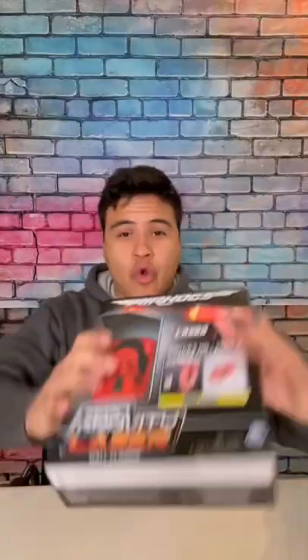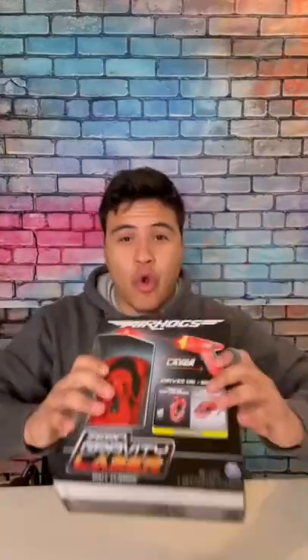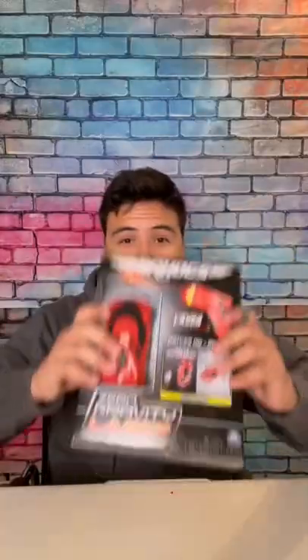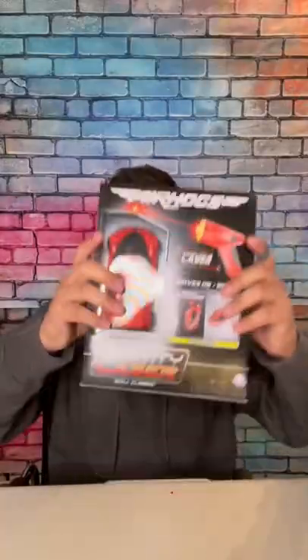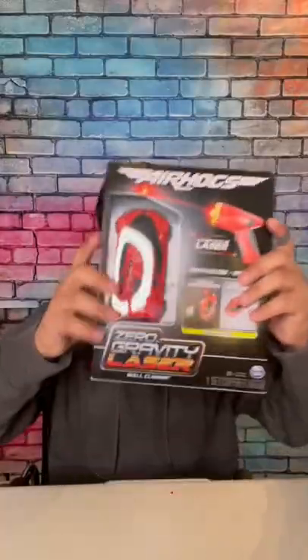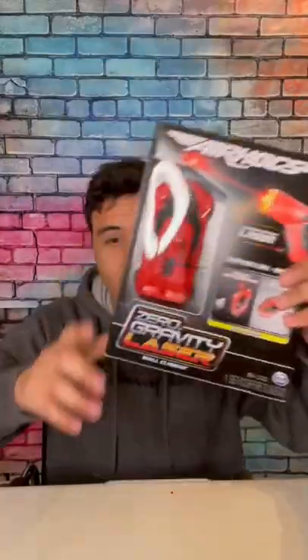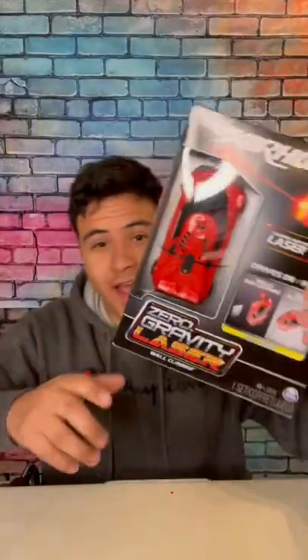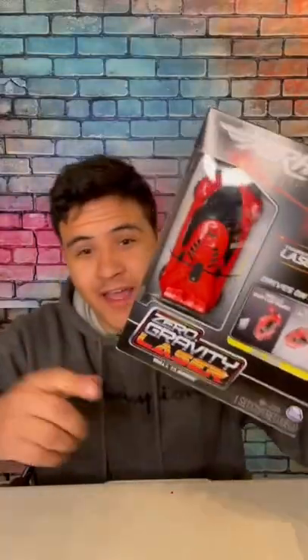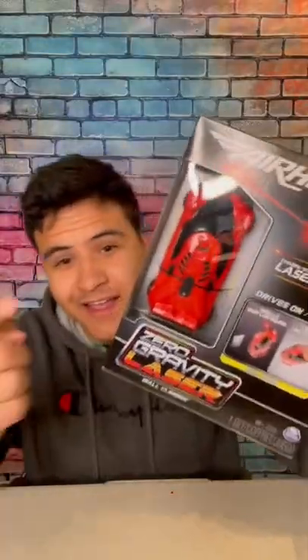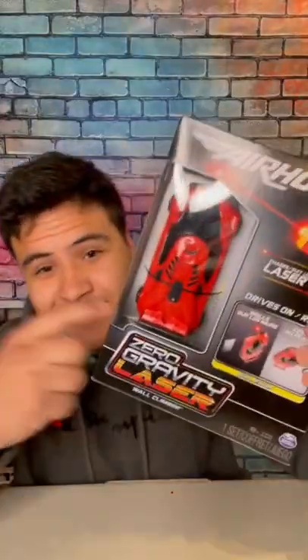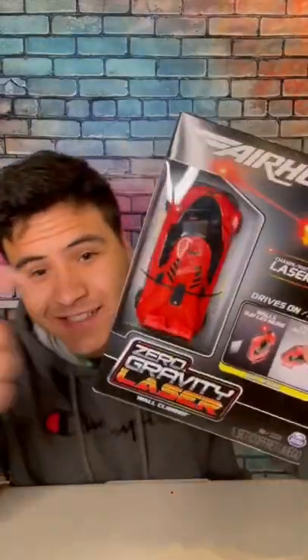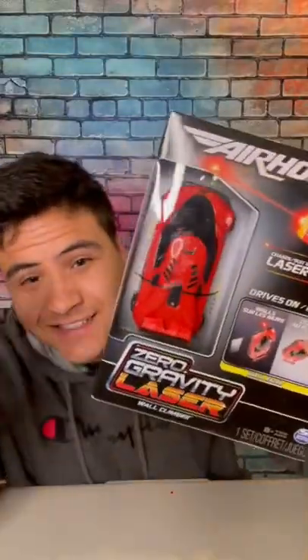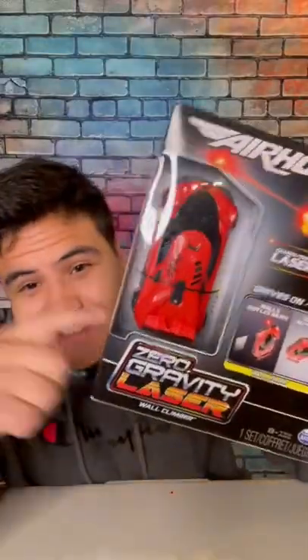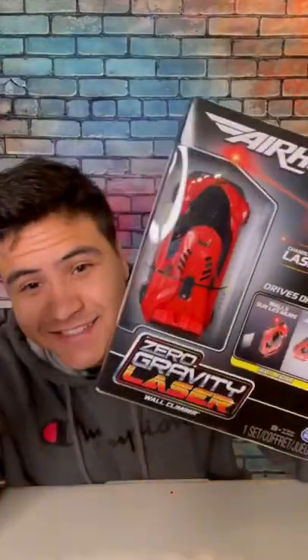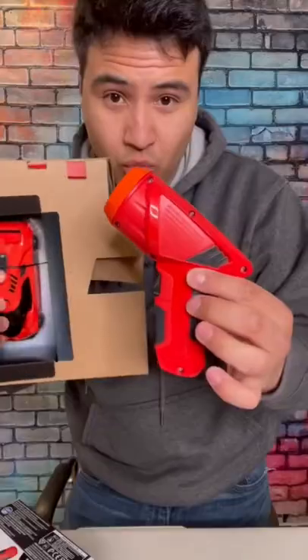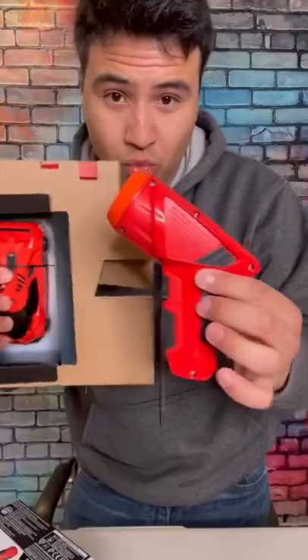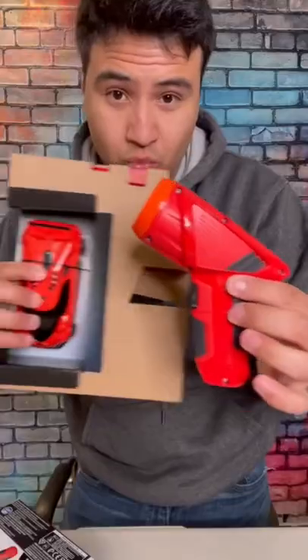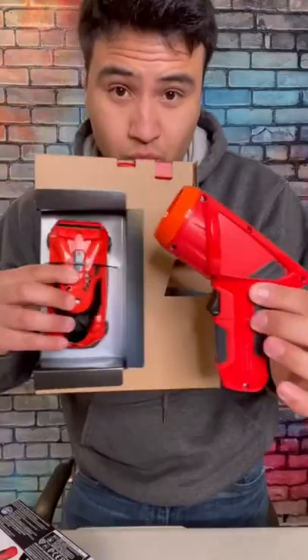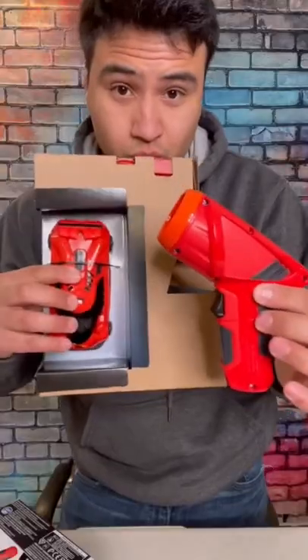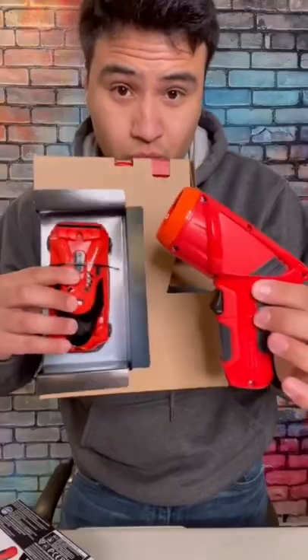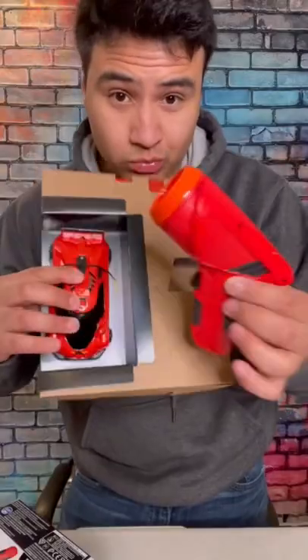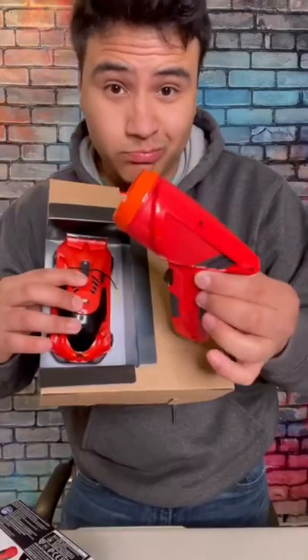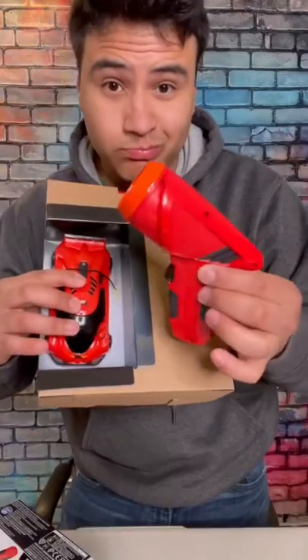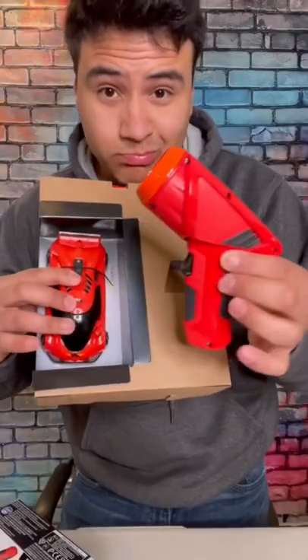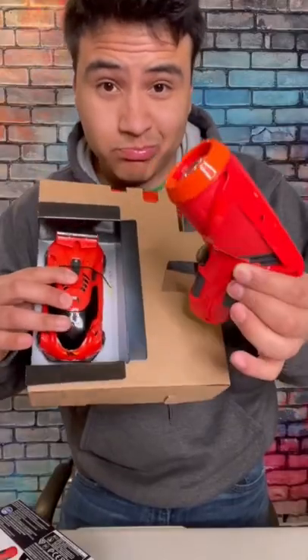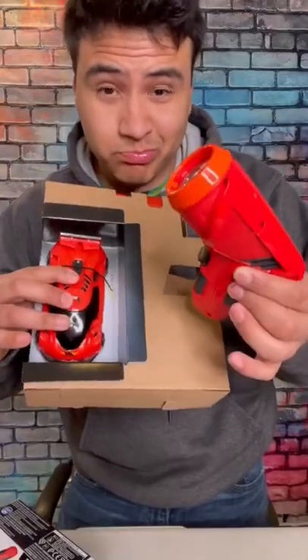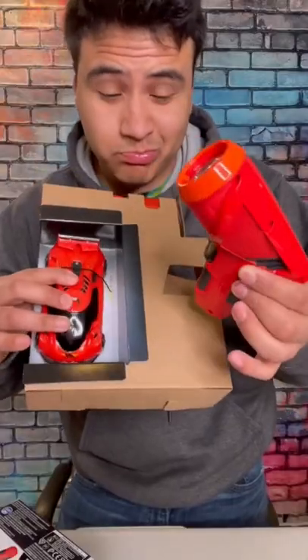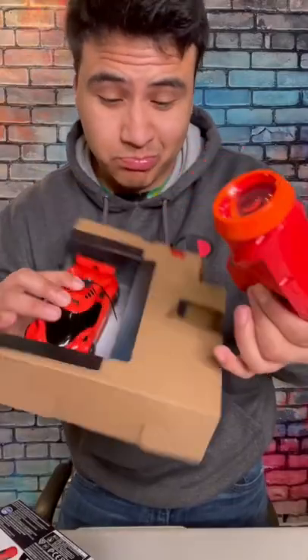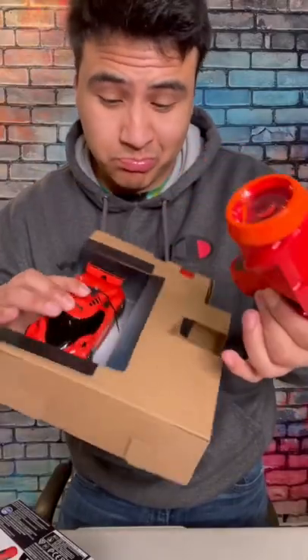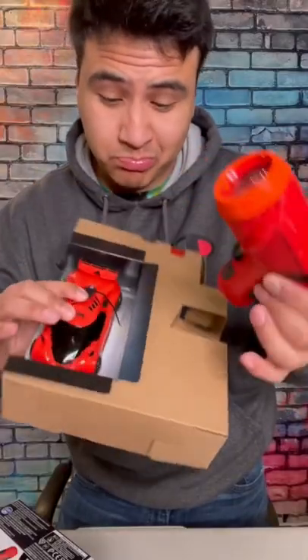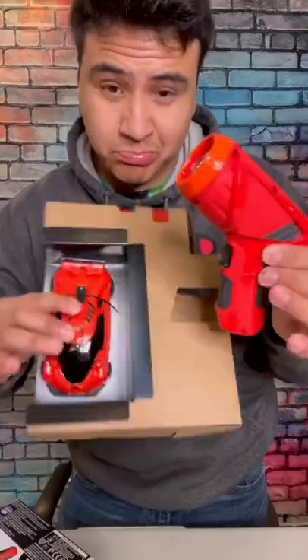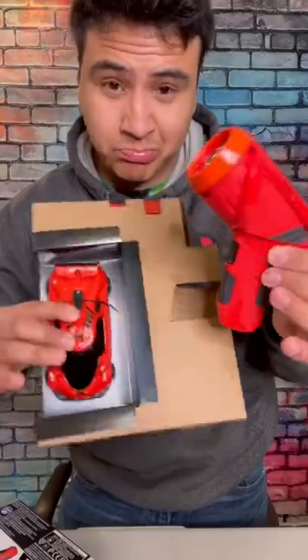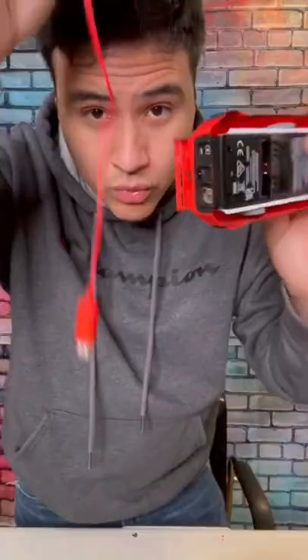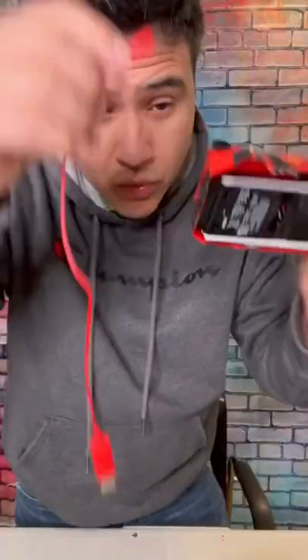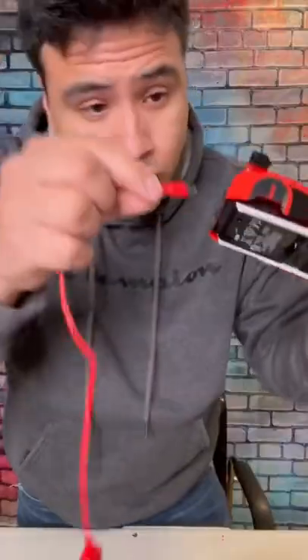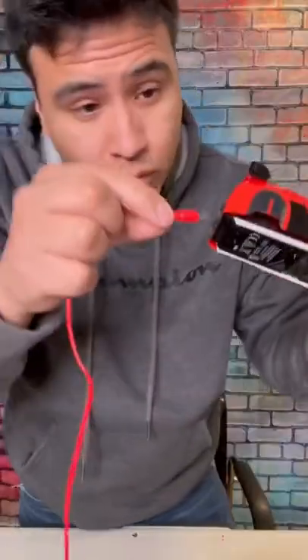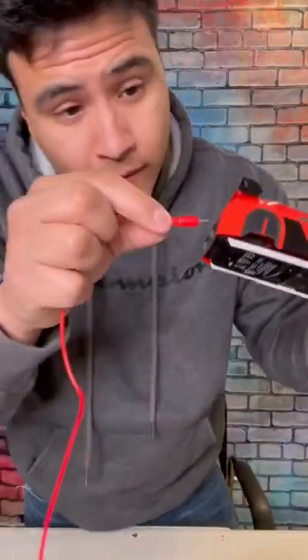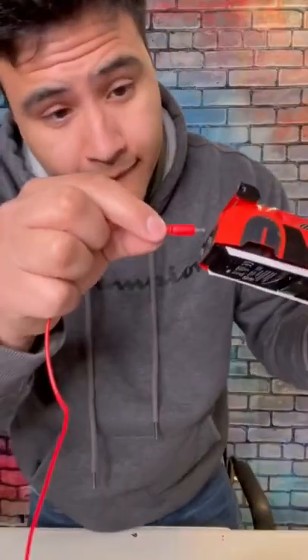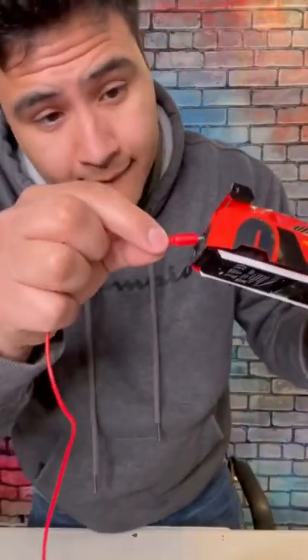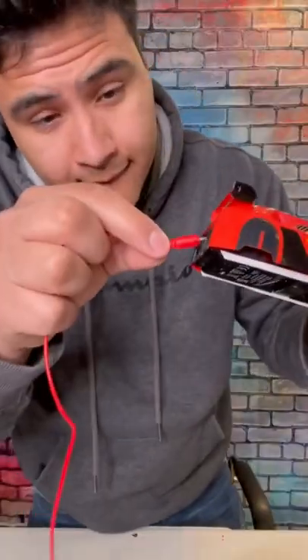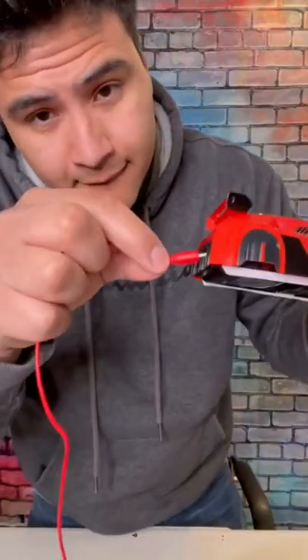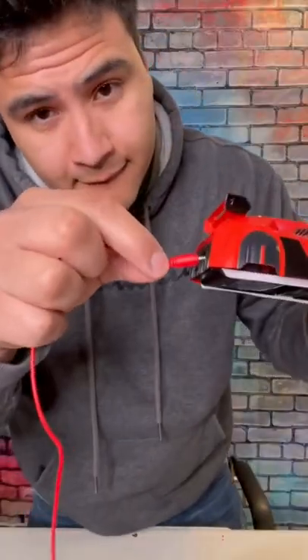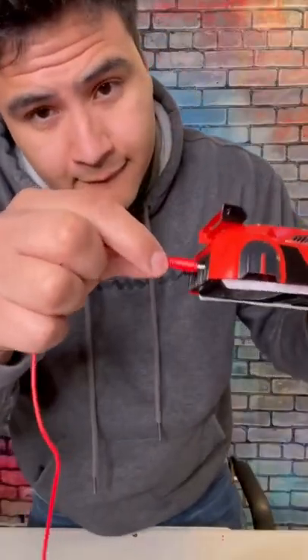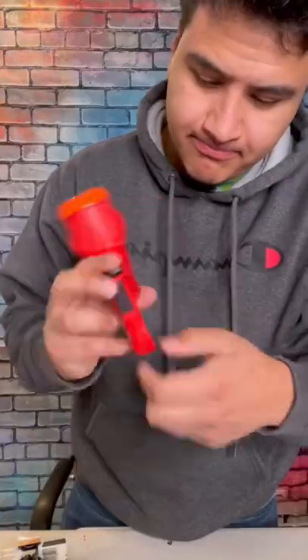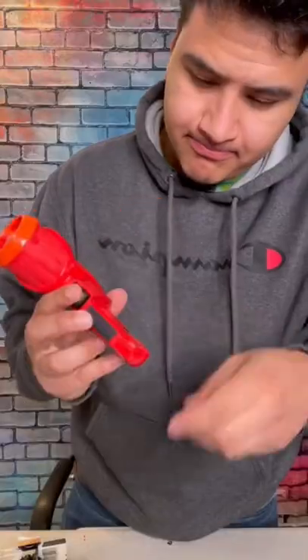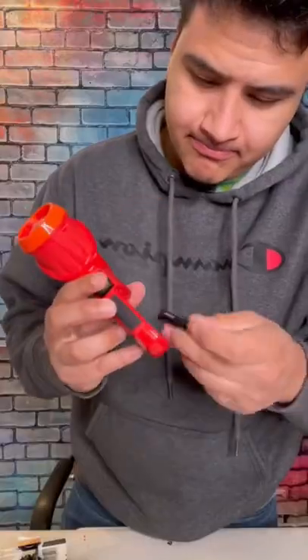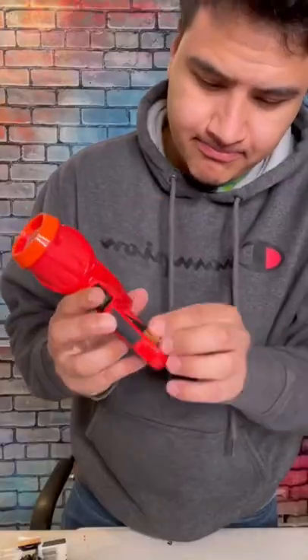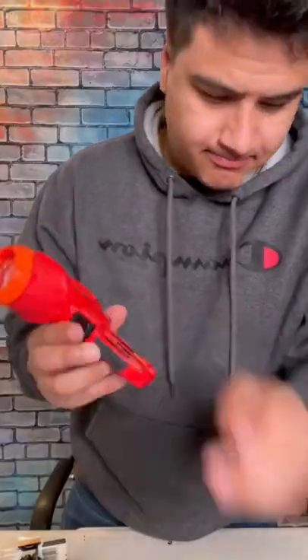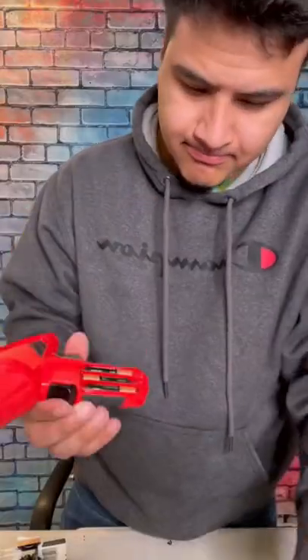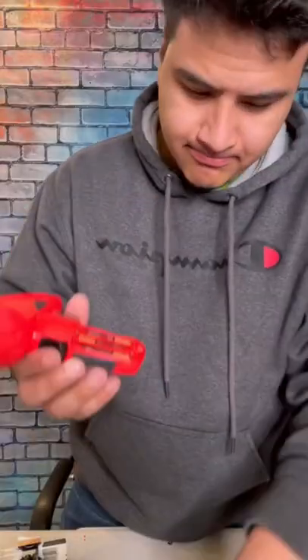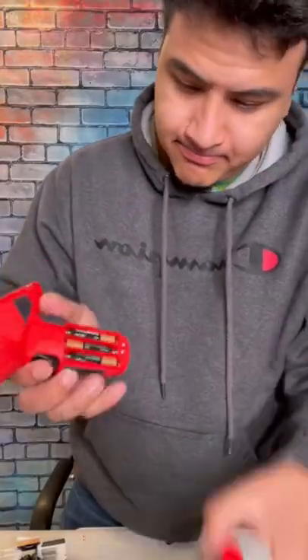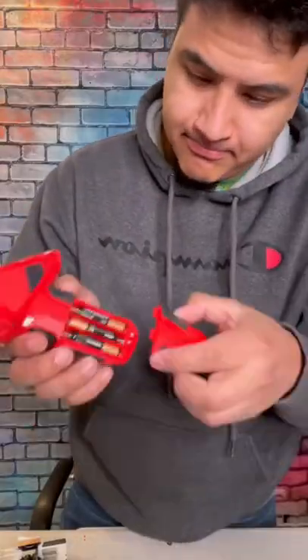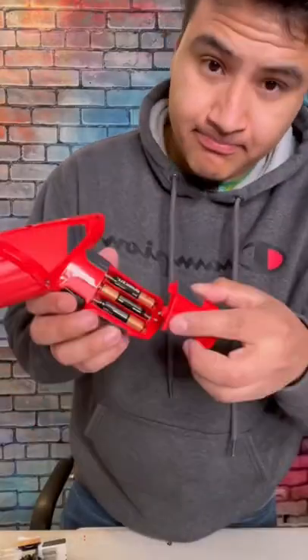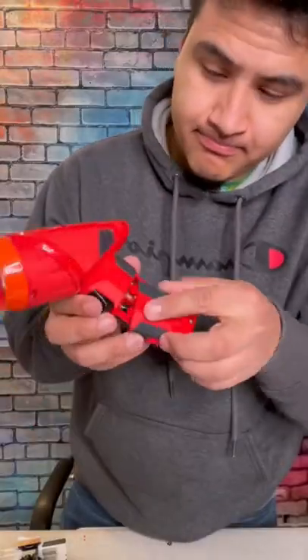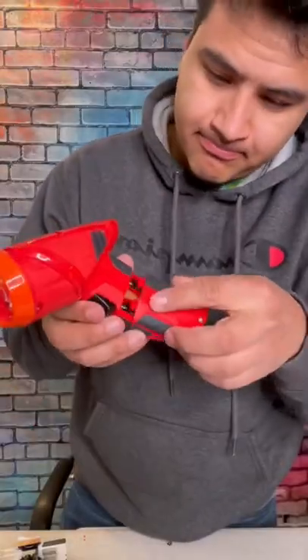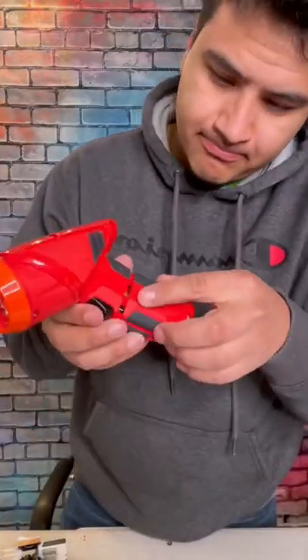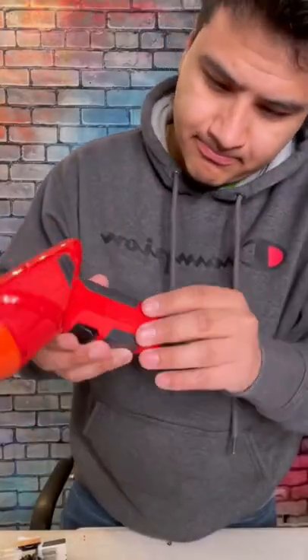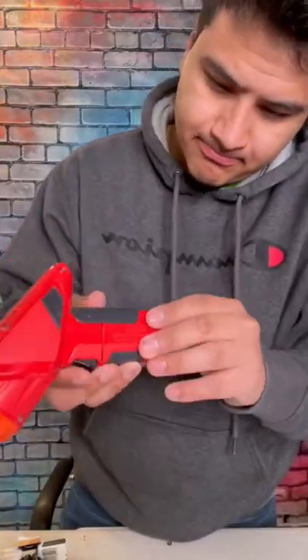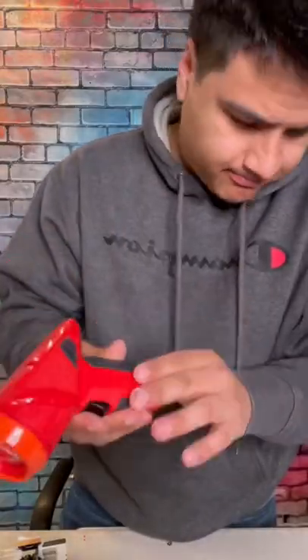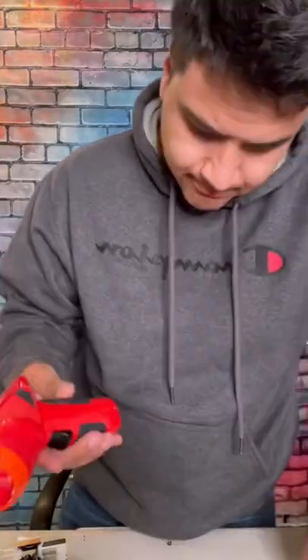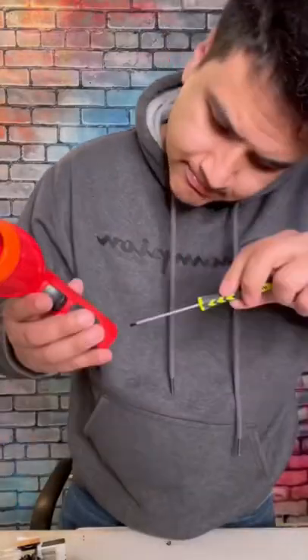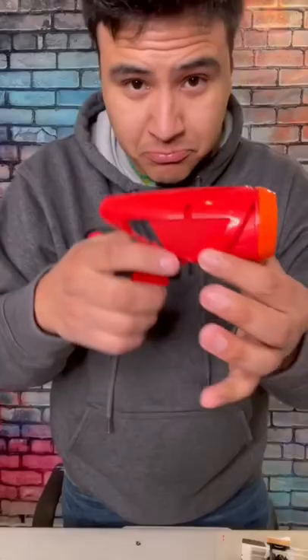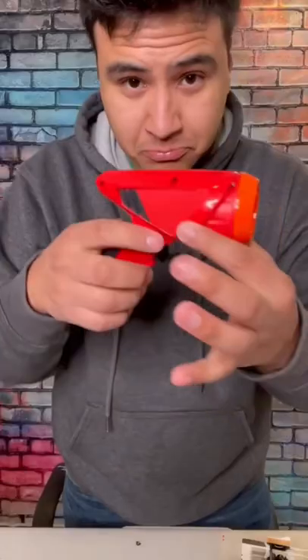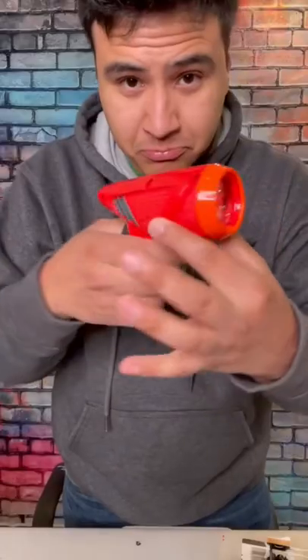So here it is. I got the red remote control car with the laser. Let's see how cool it actually is. First, we got to charge it, obviously, and put in the batteries.